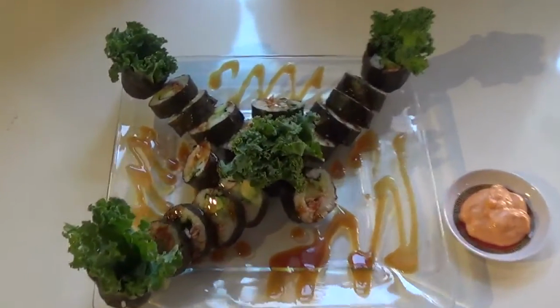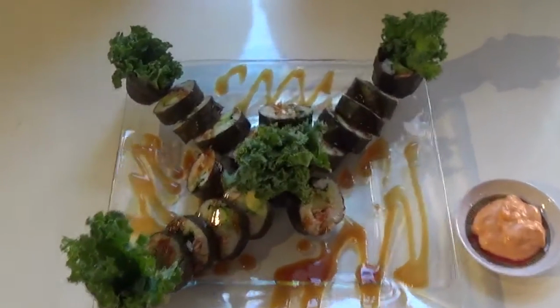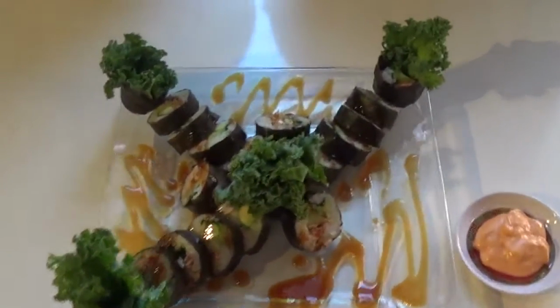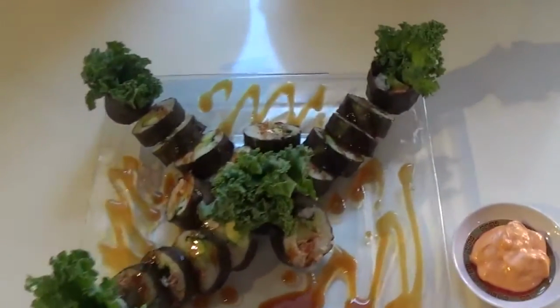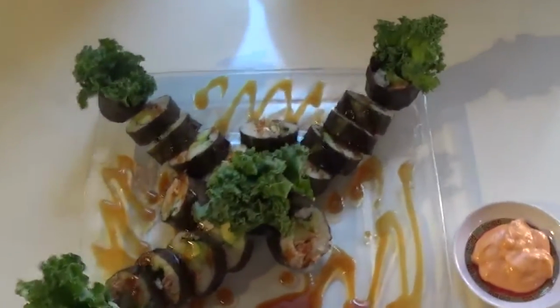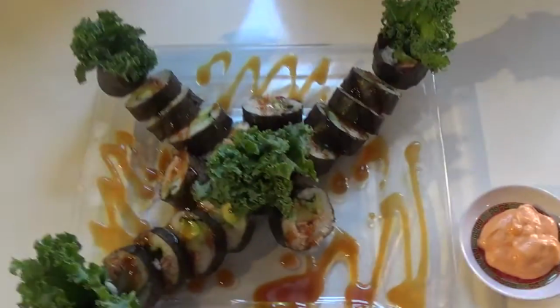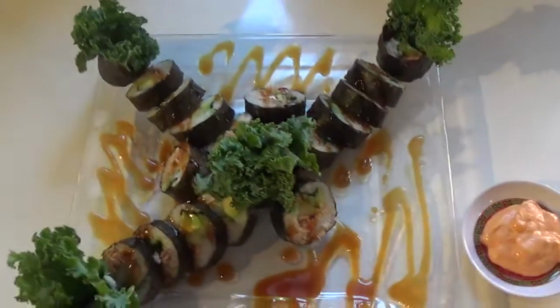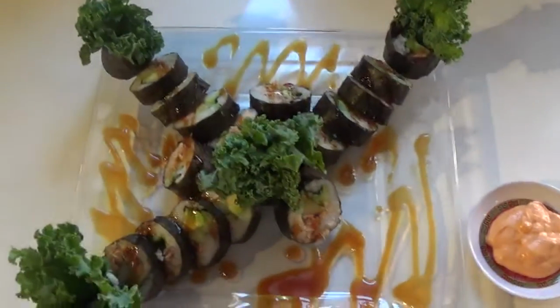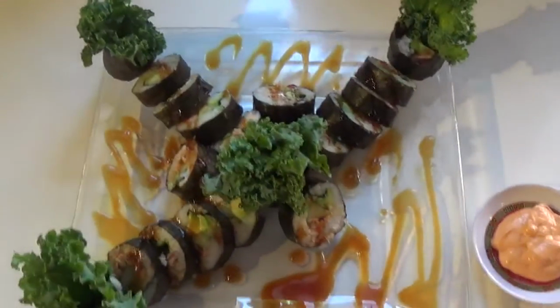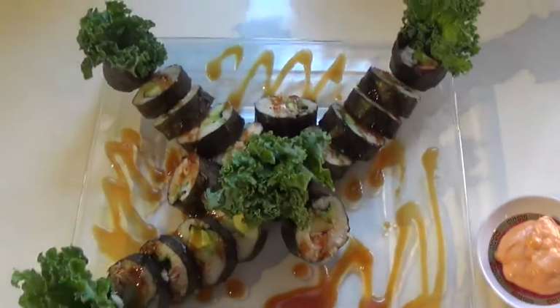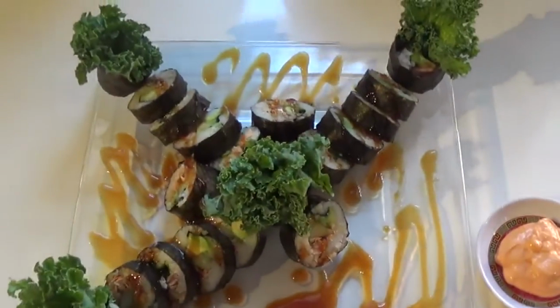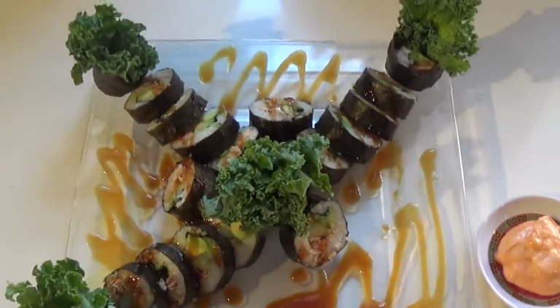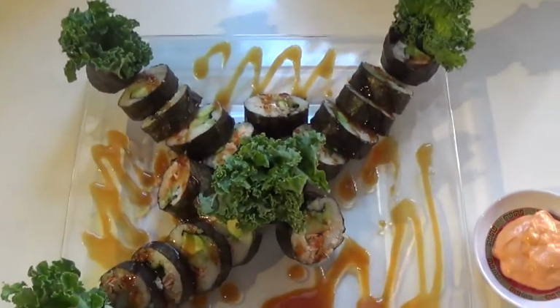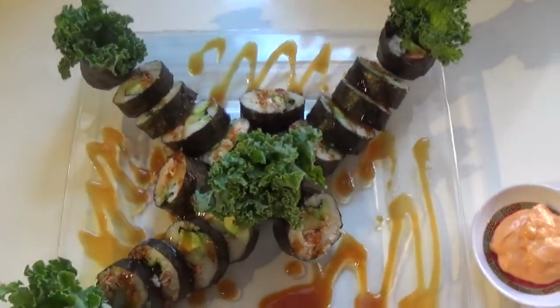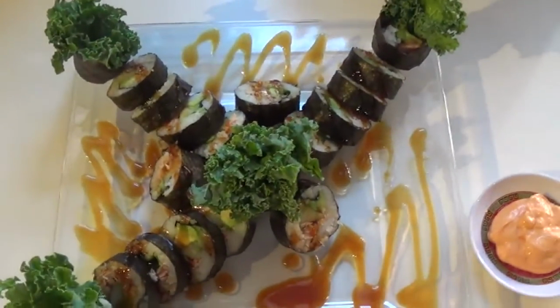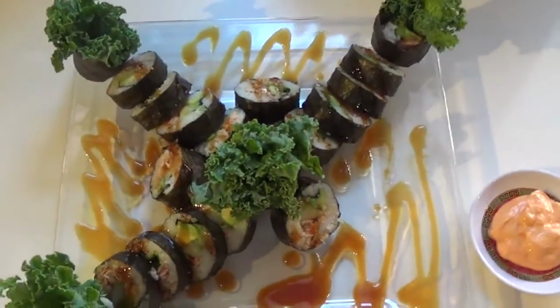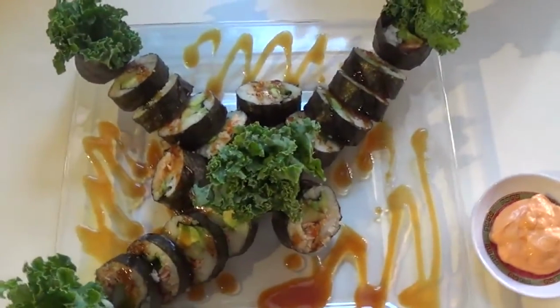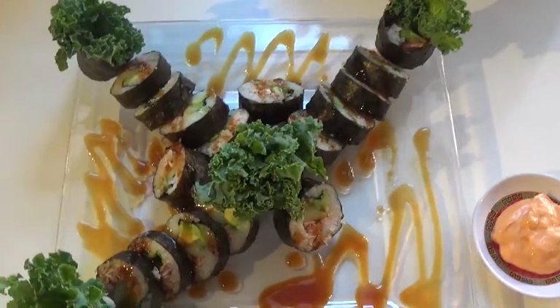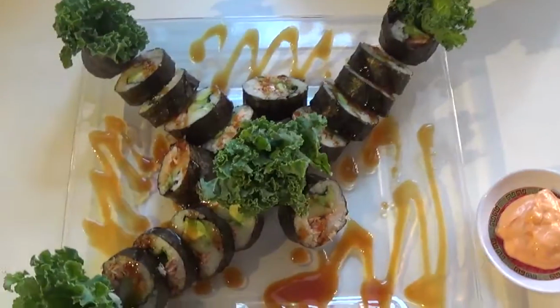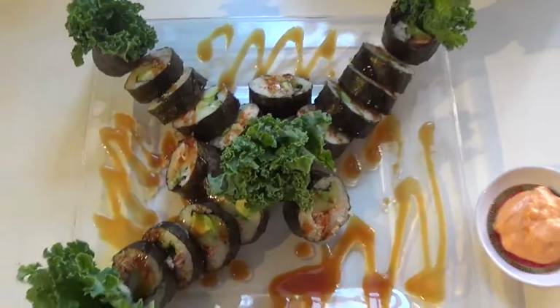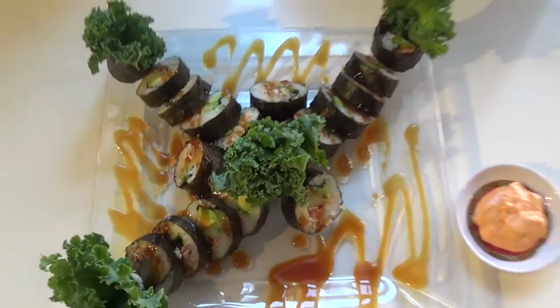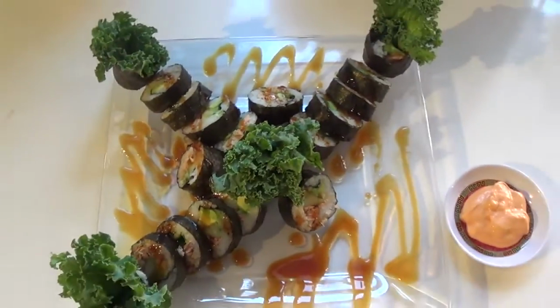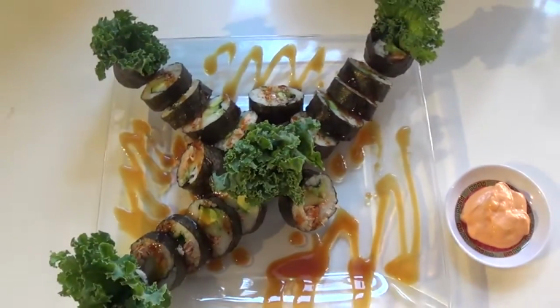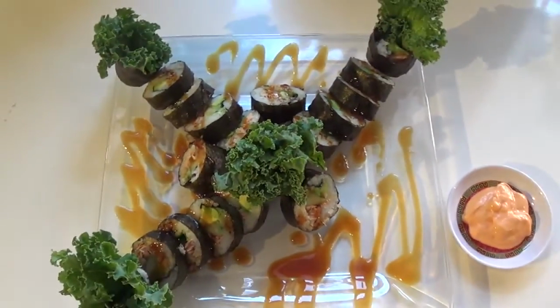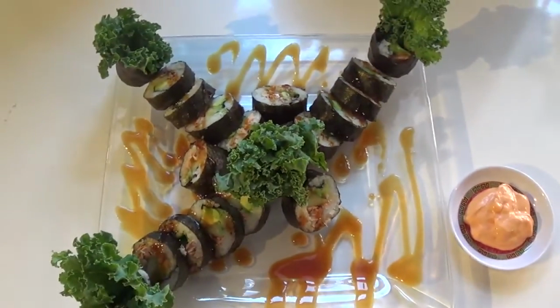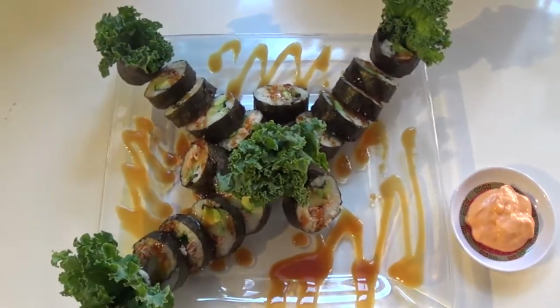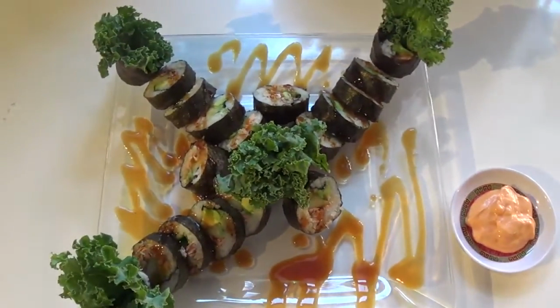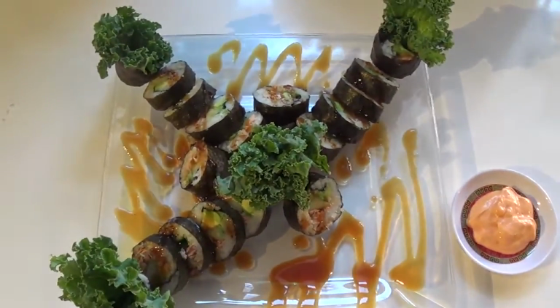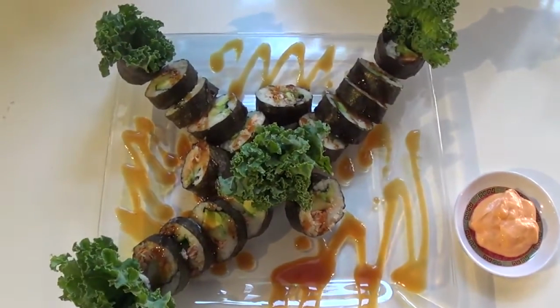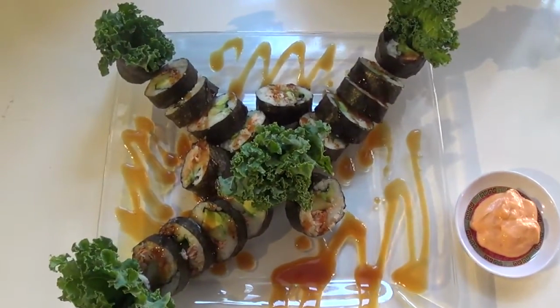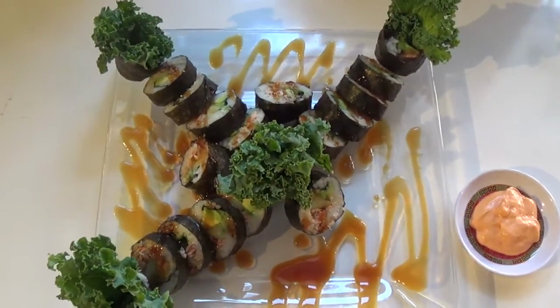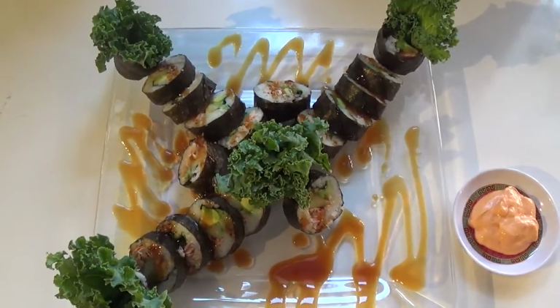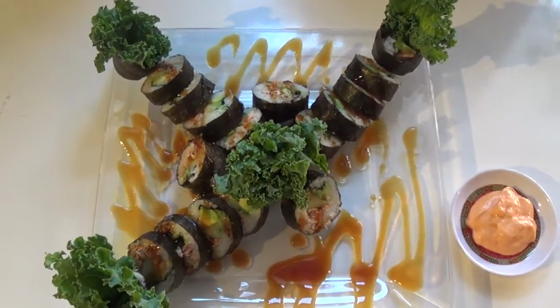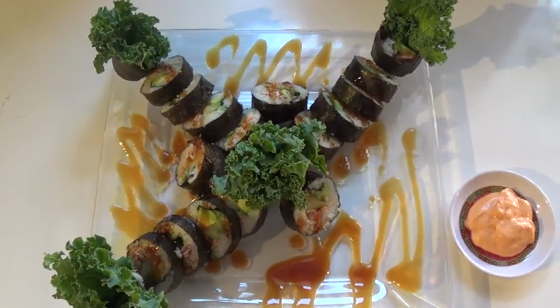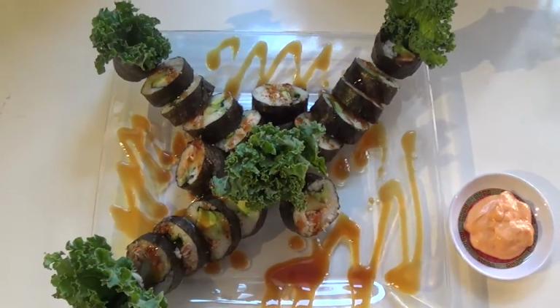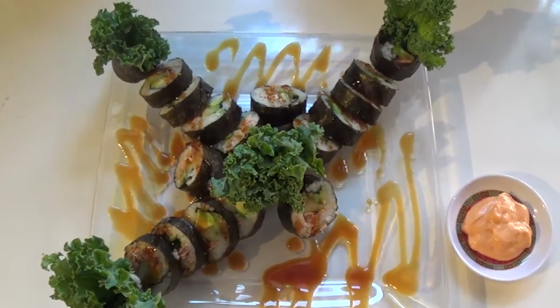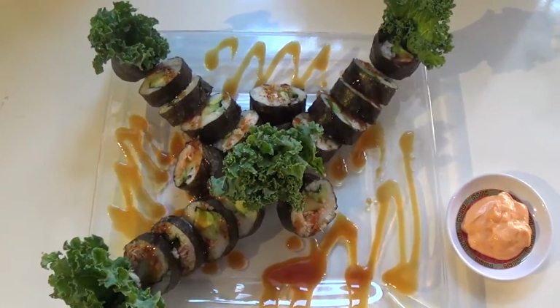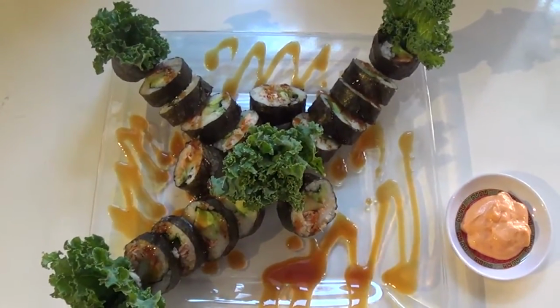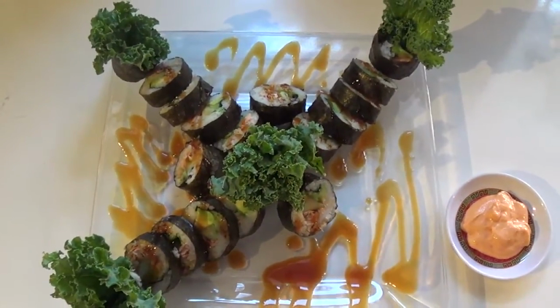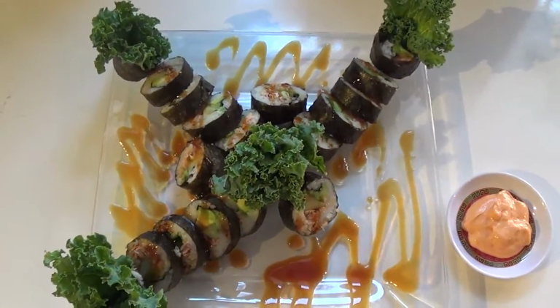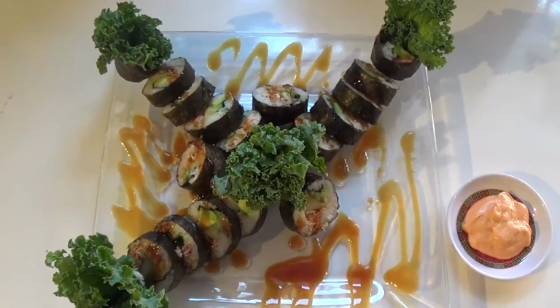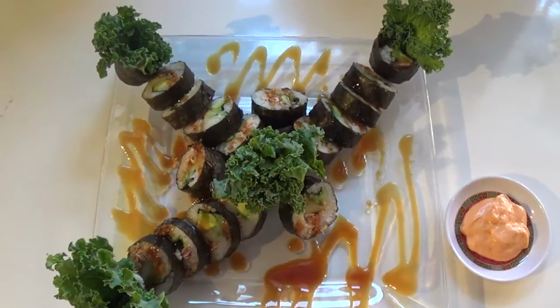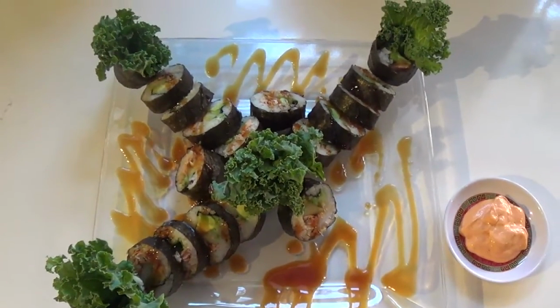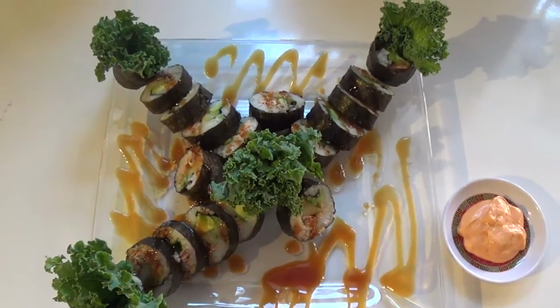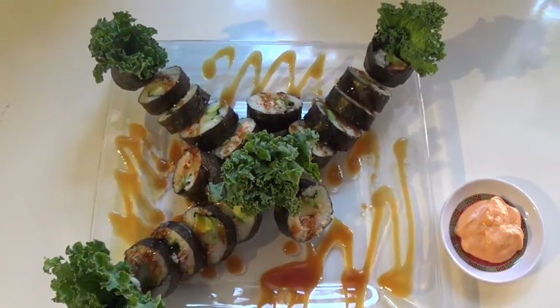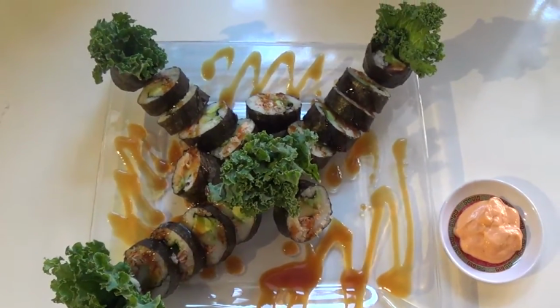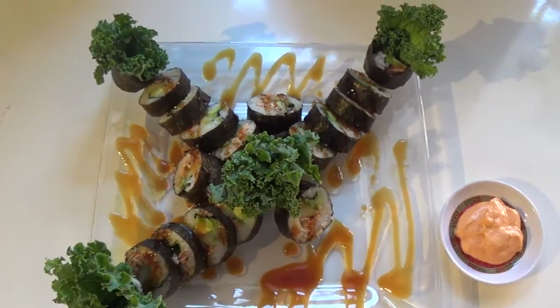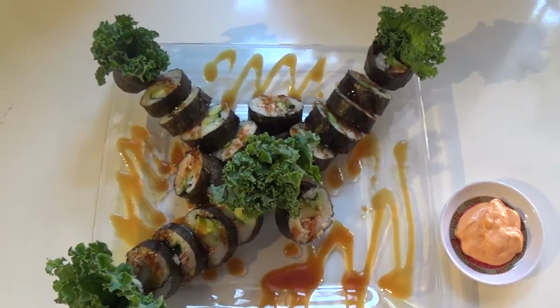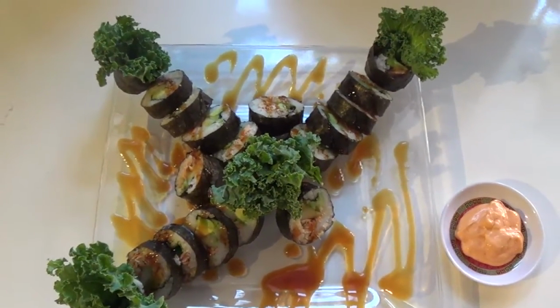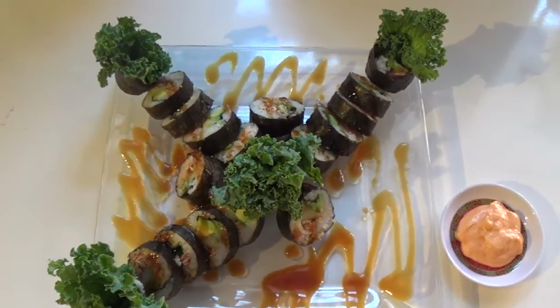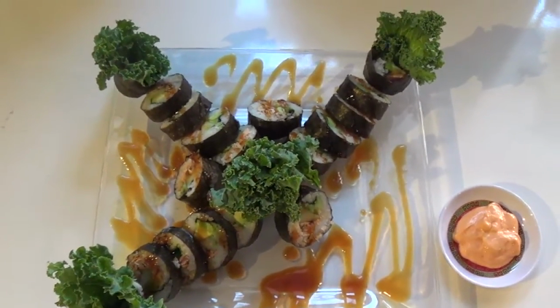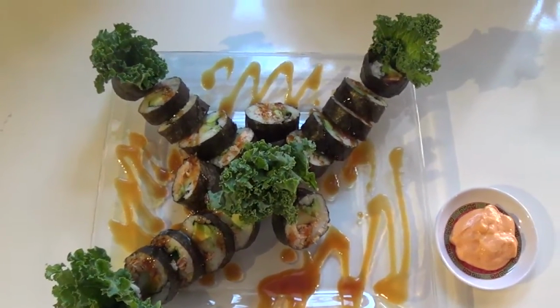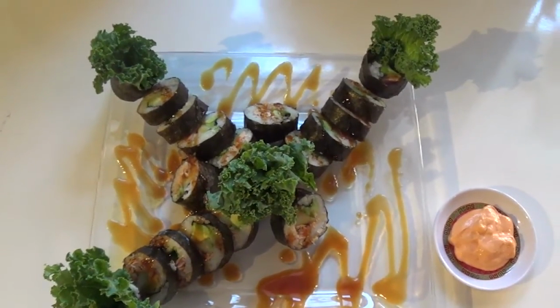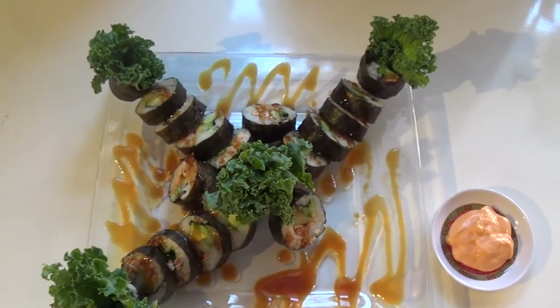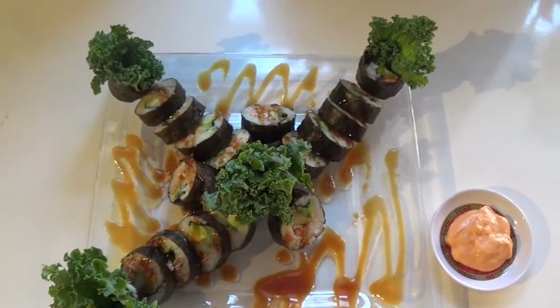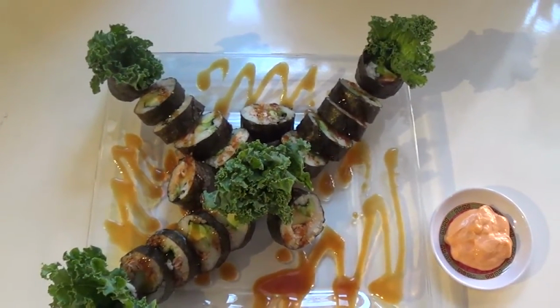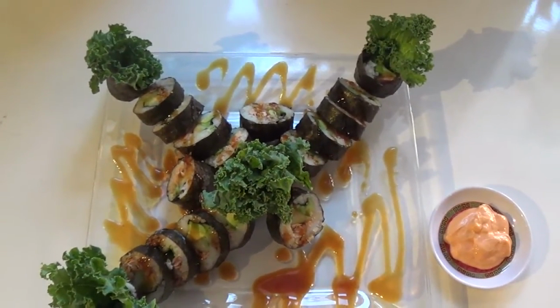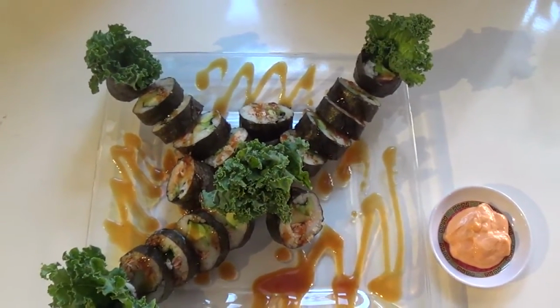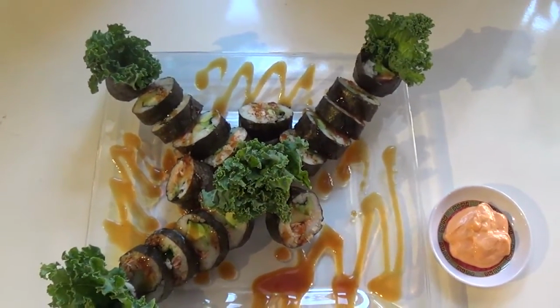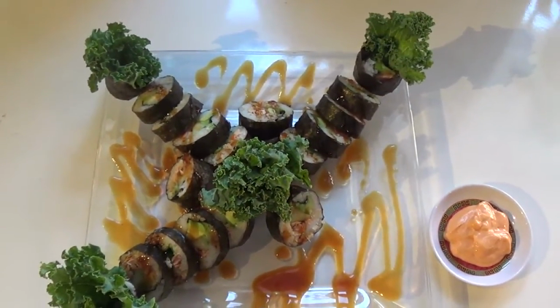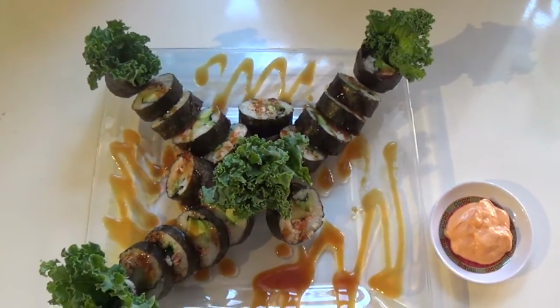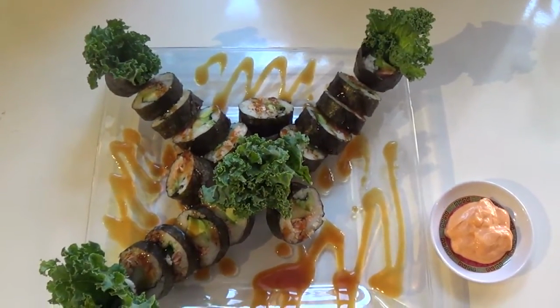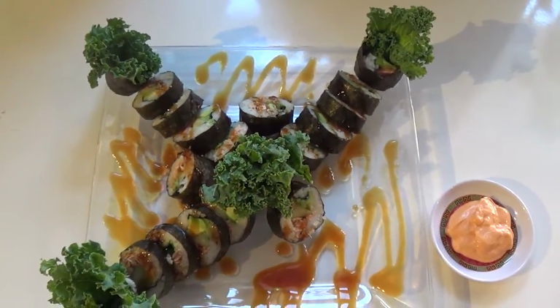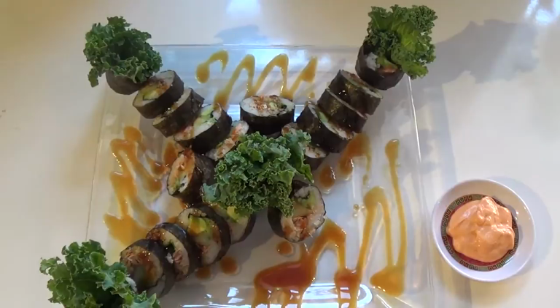Hello, everybody! Welcome to Freddy's Mono Kung Fu. I made Freddy some yummy lunch. I made him some homemade, delicious sushi, guys. Yes!